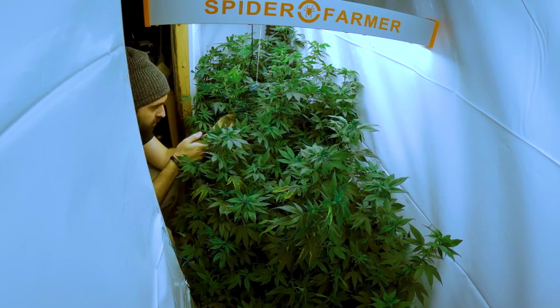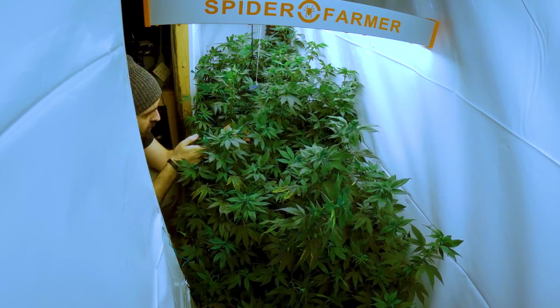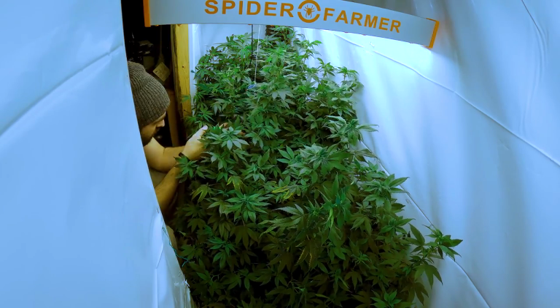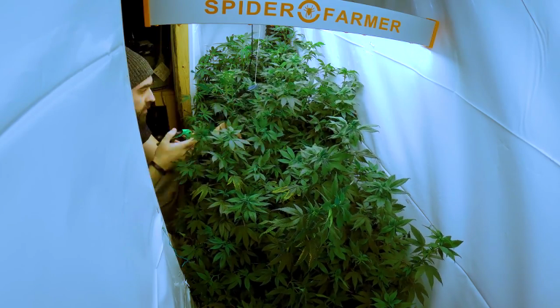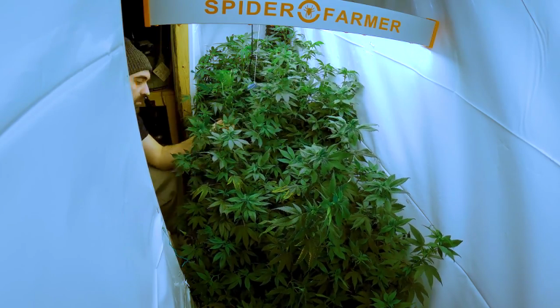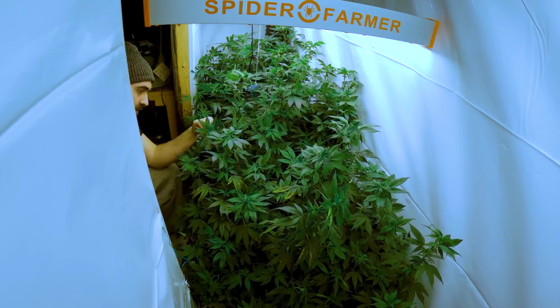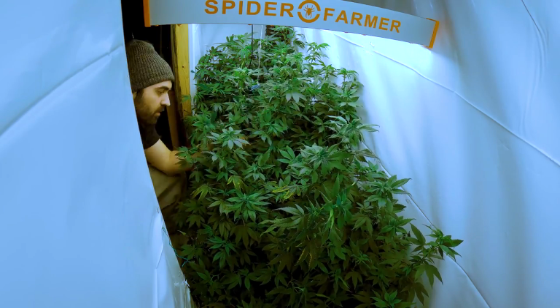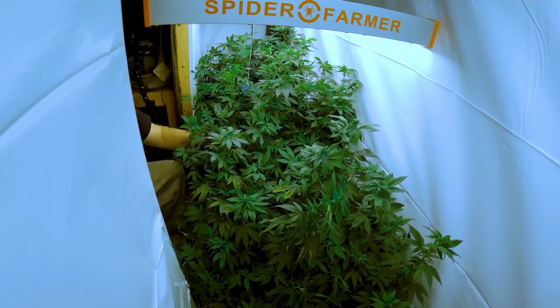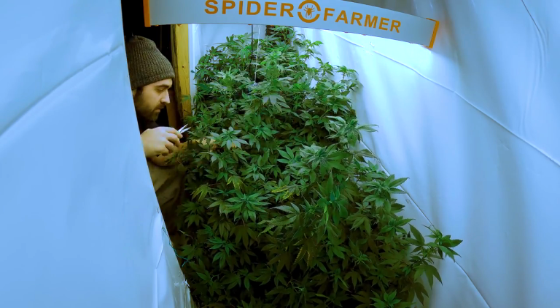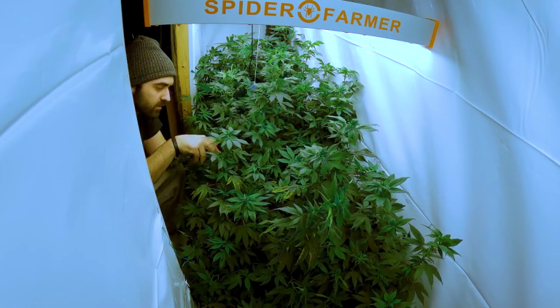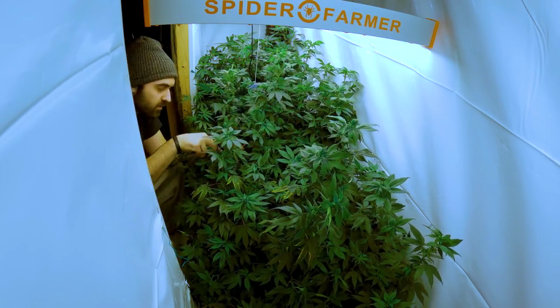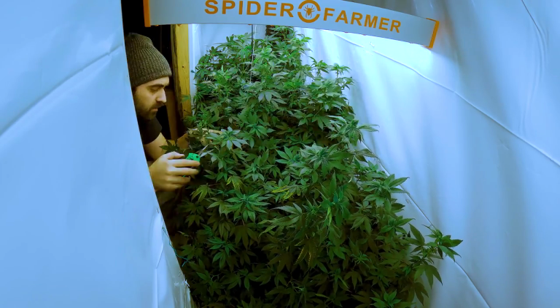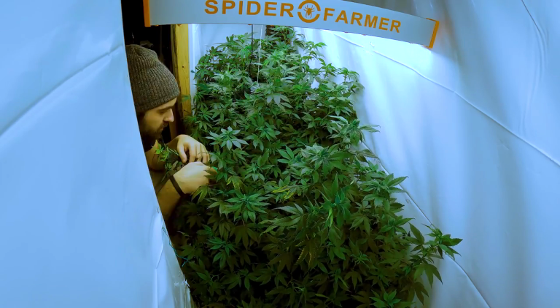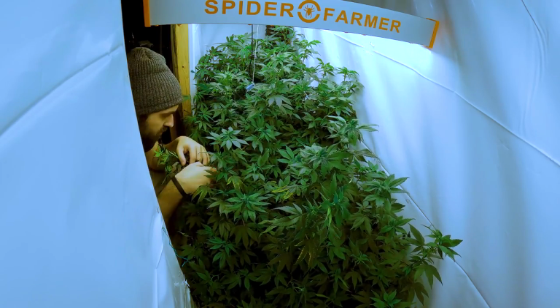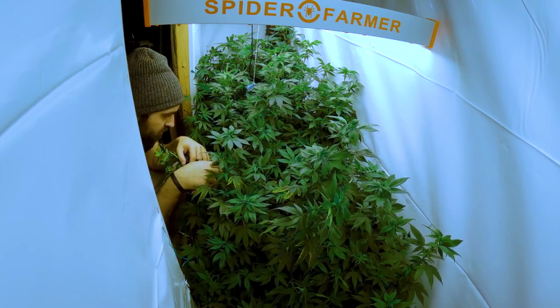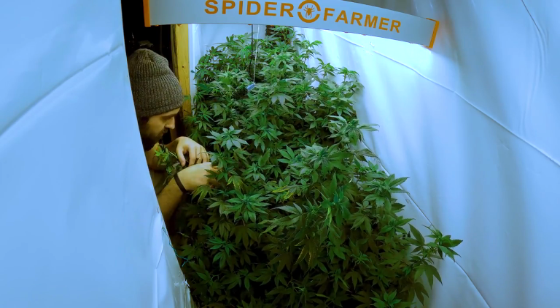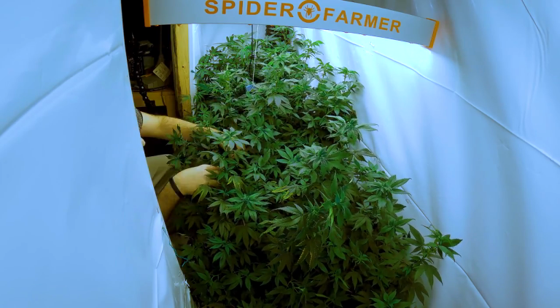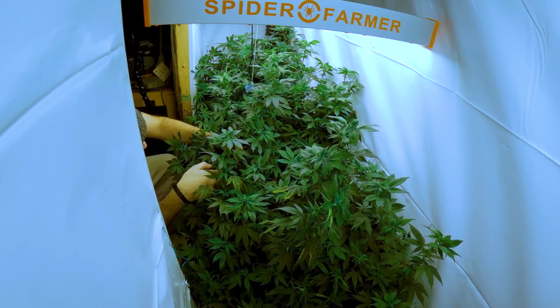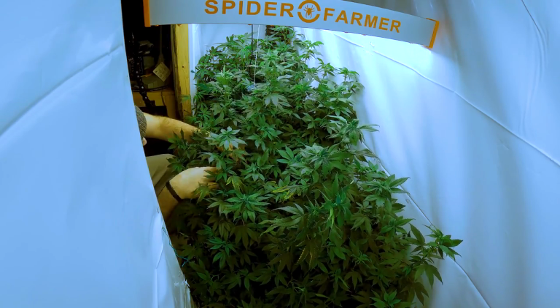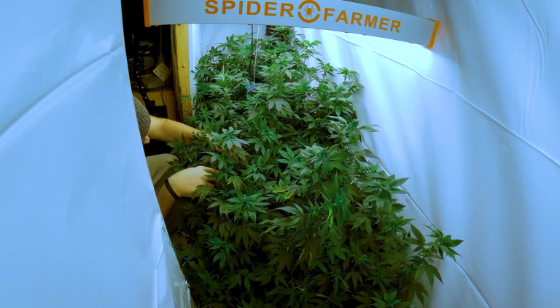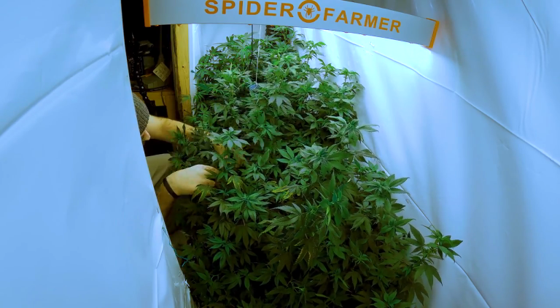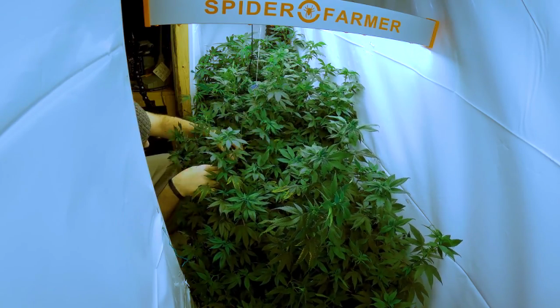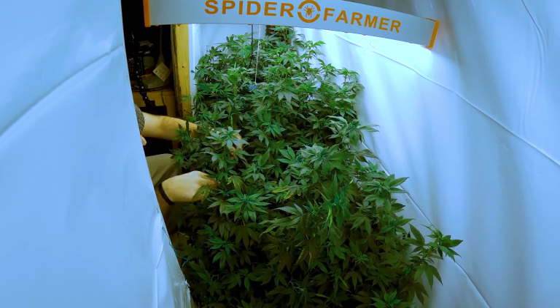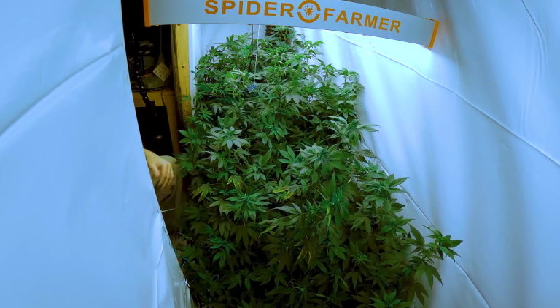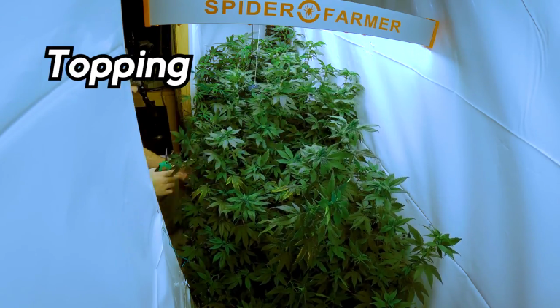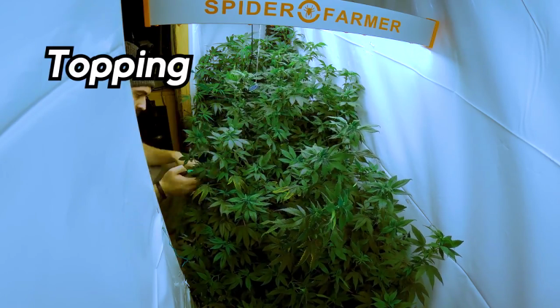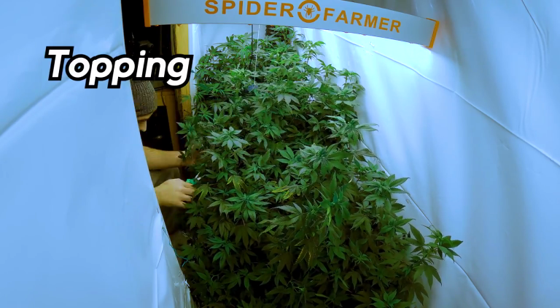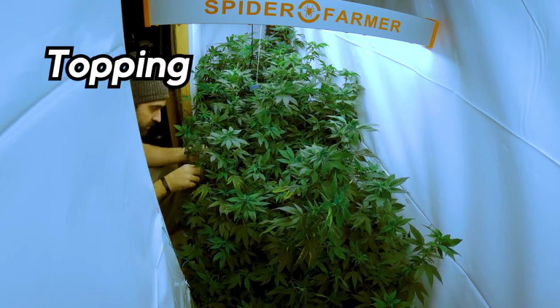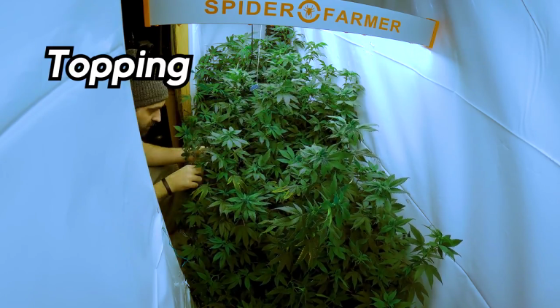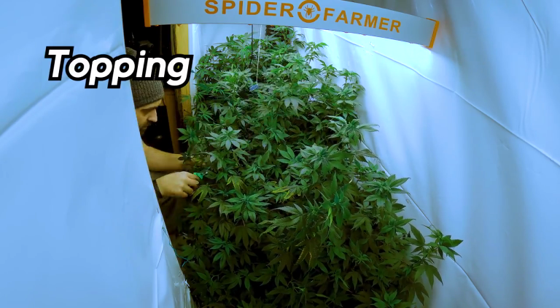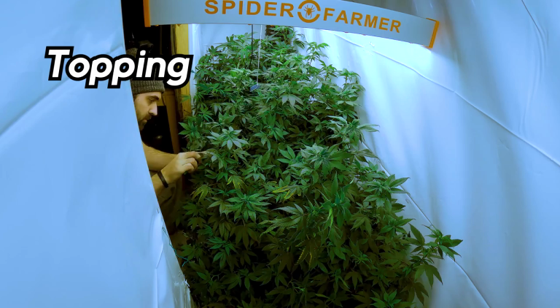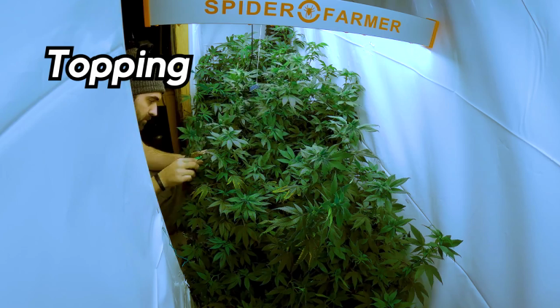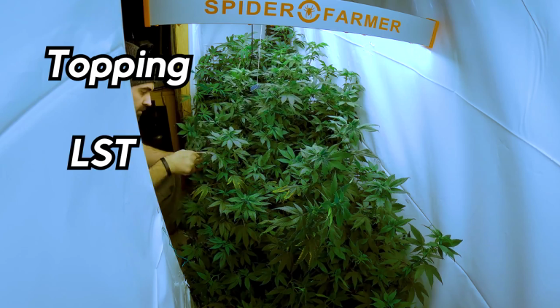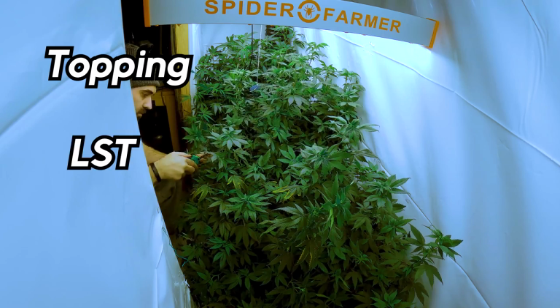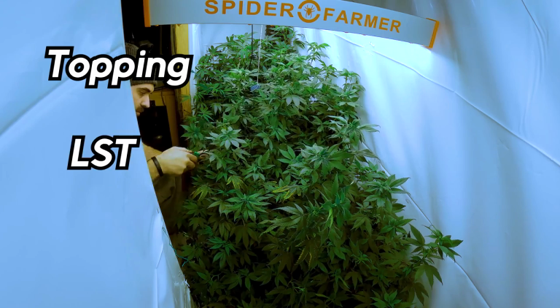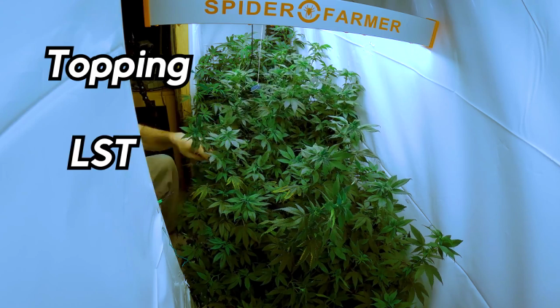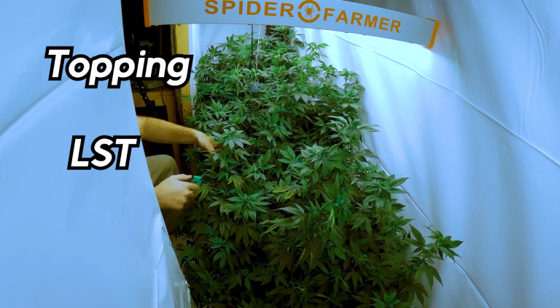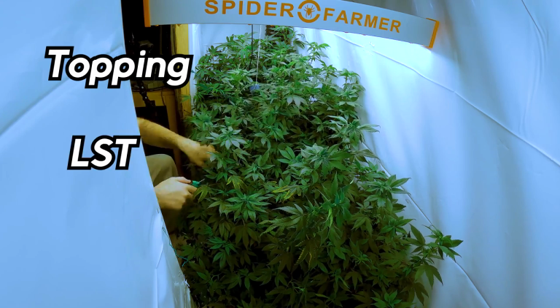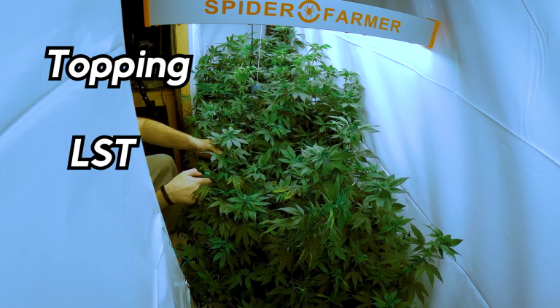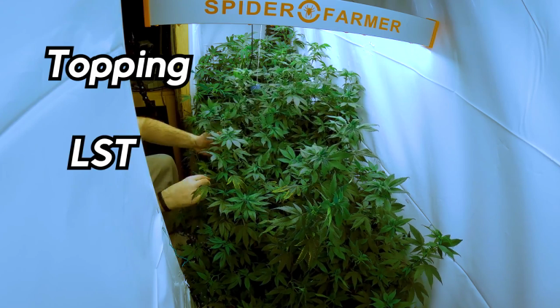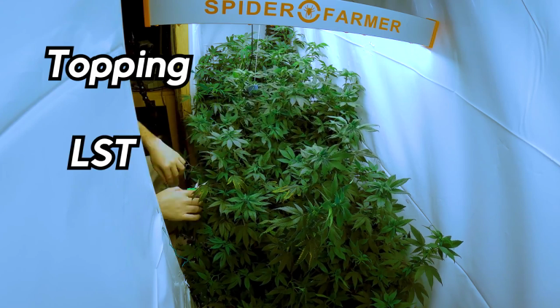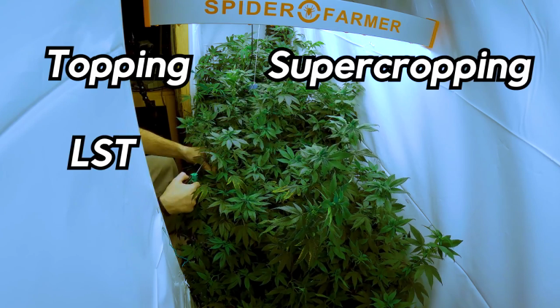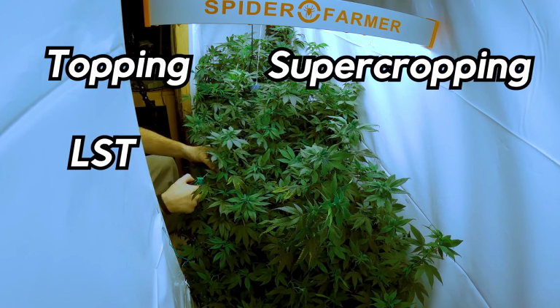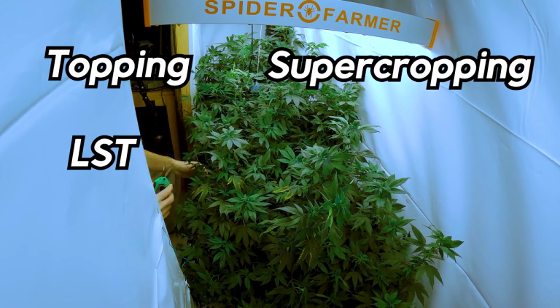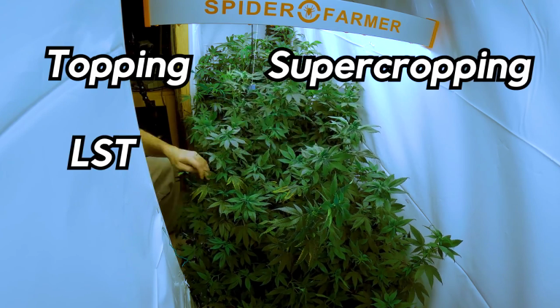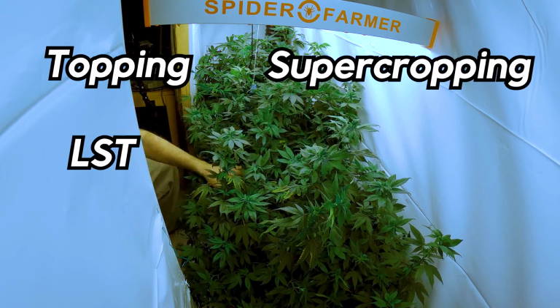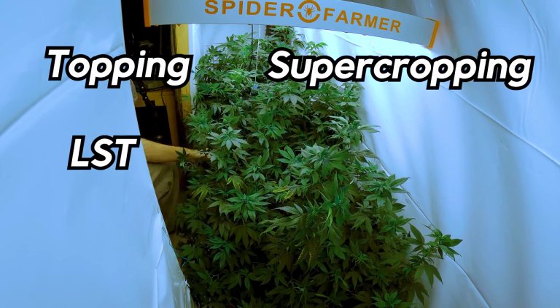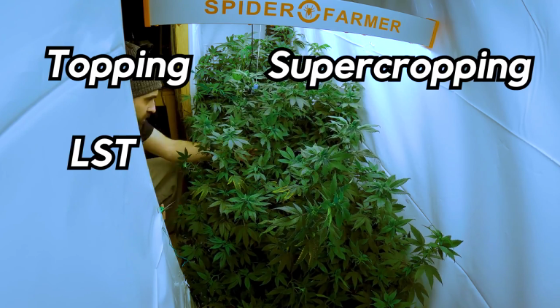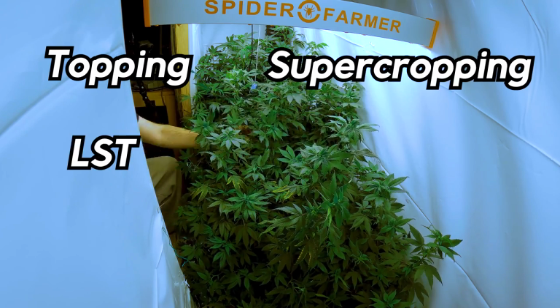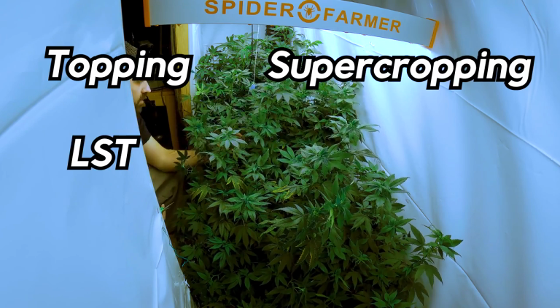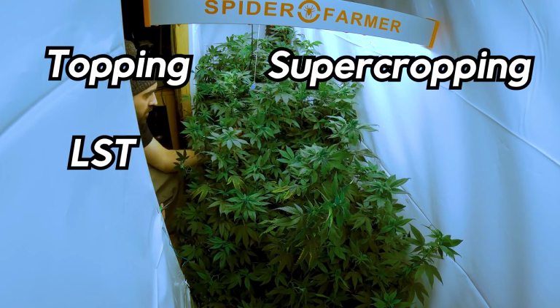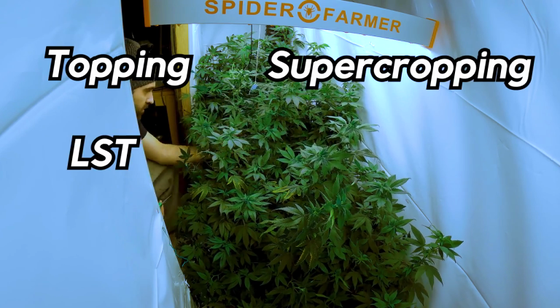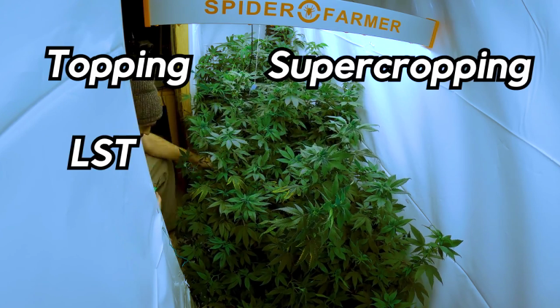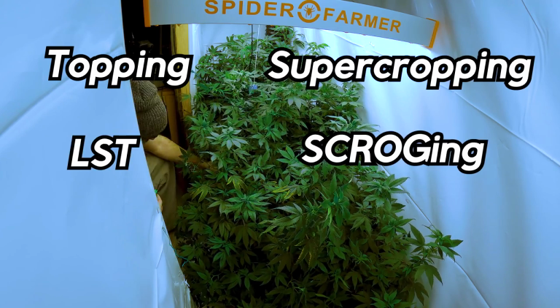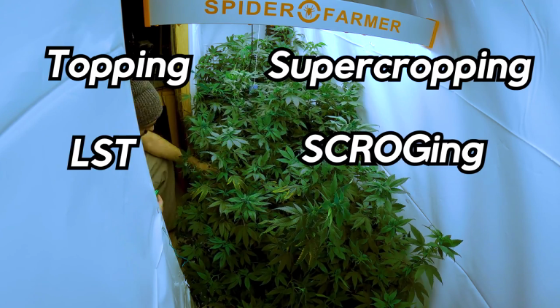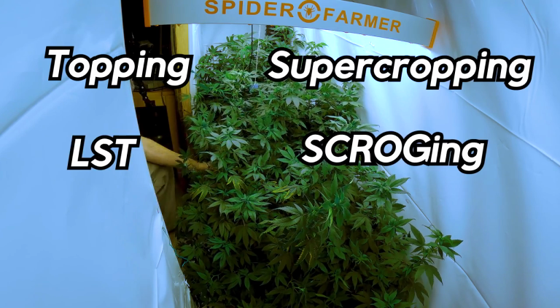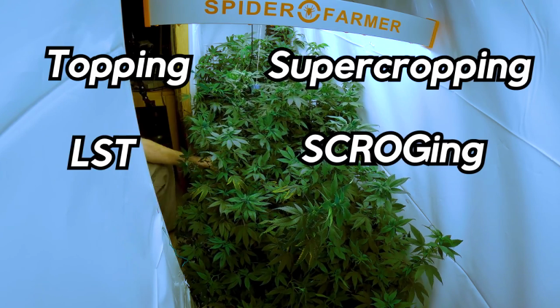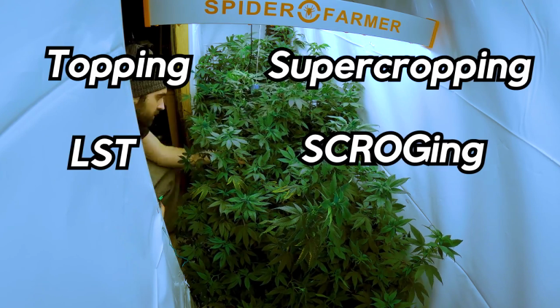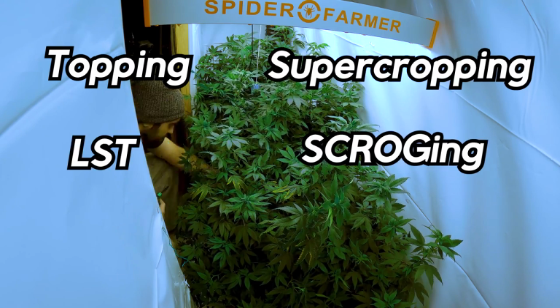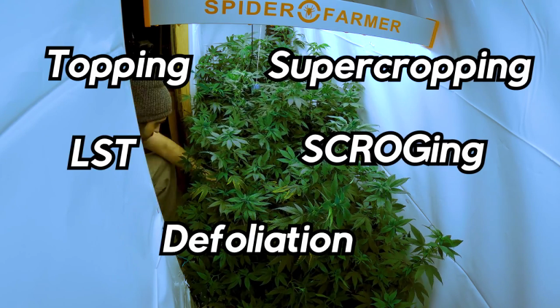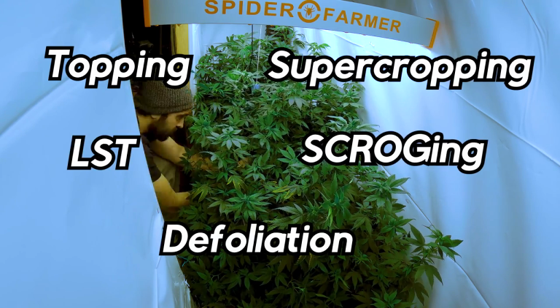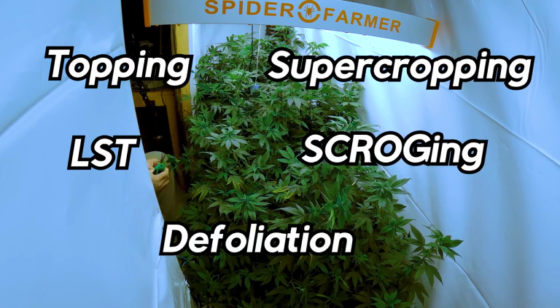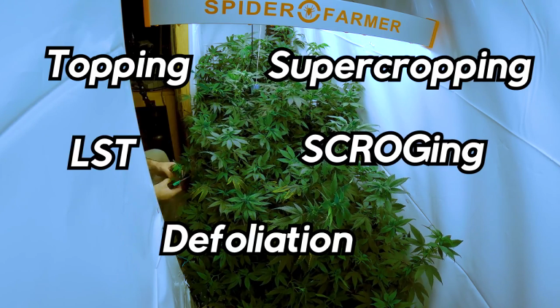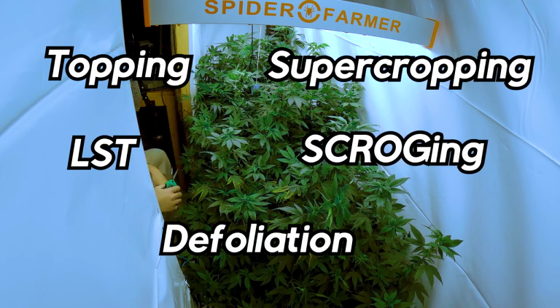The training techniques I've used on these plants are topping, low stress training, super cropping, scrogging, and defoliation.